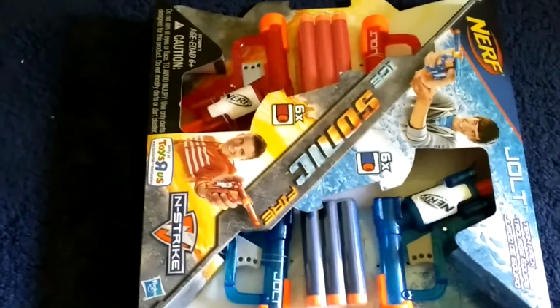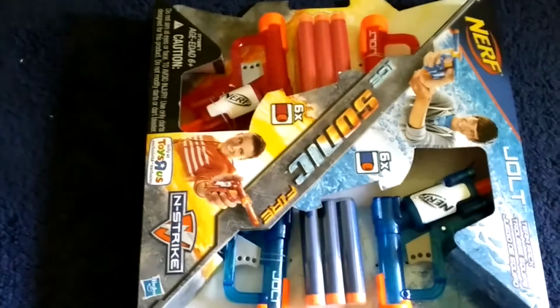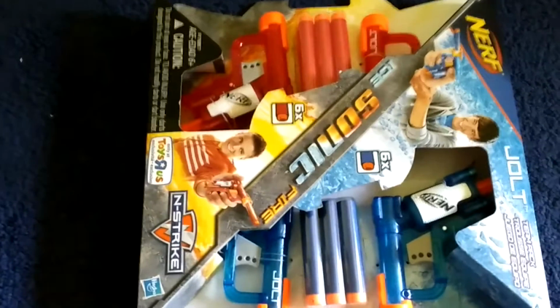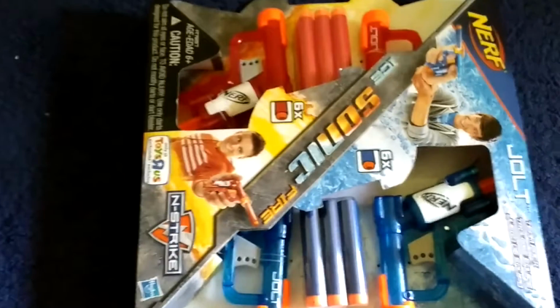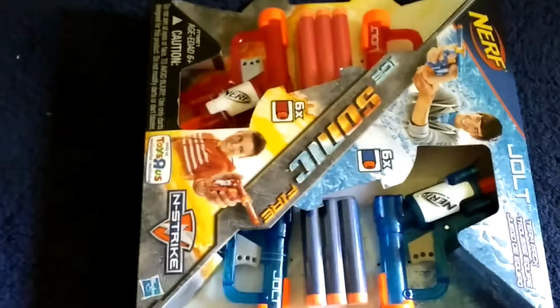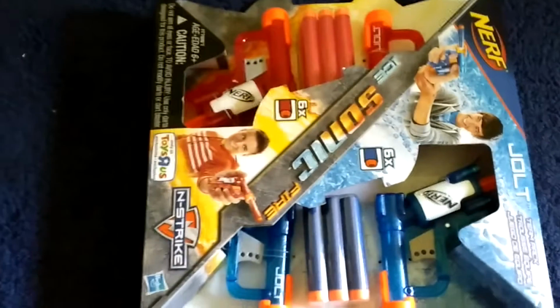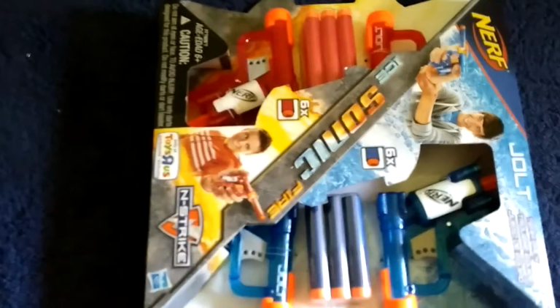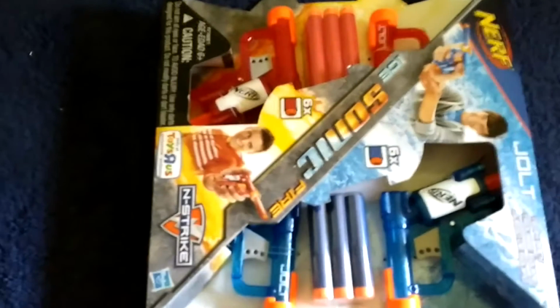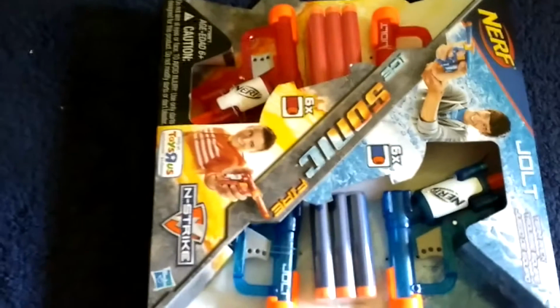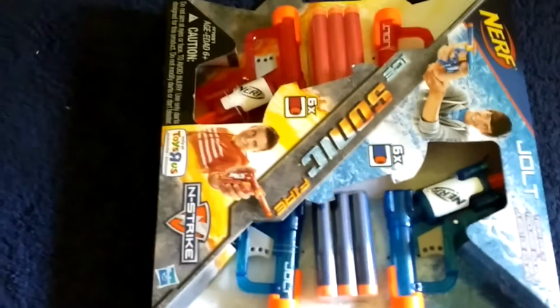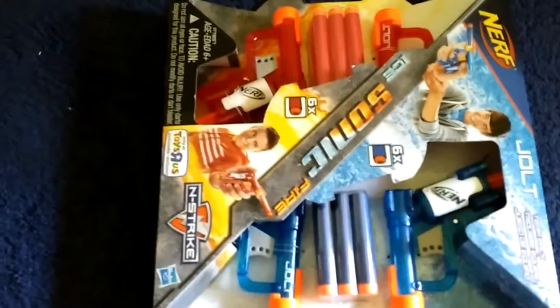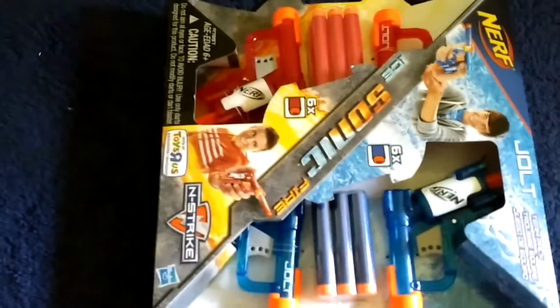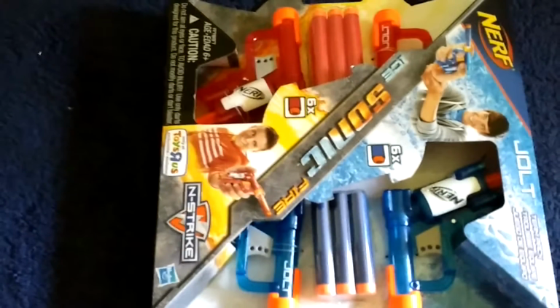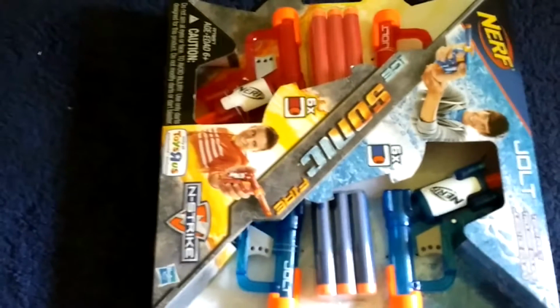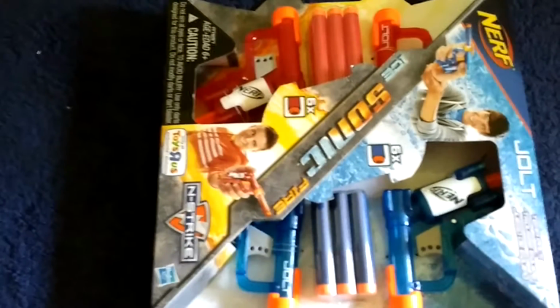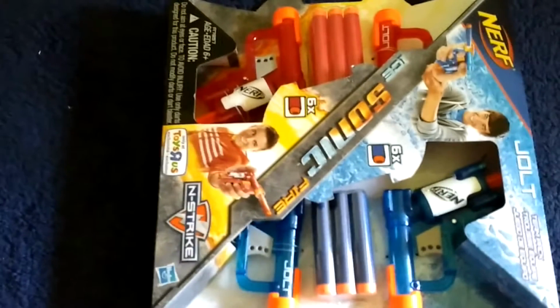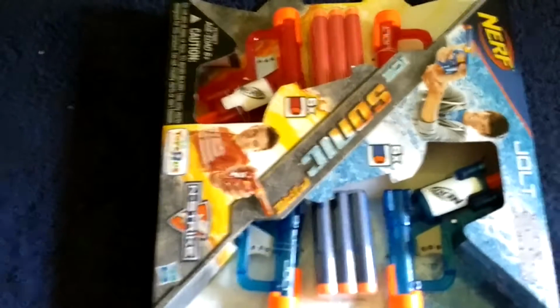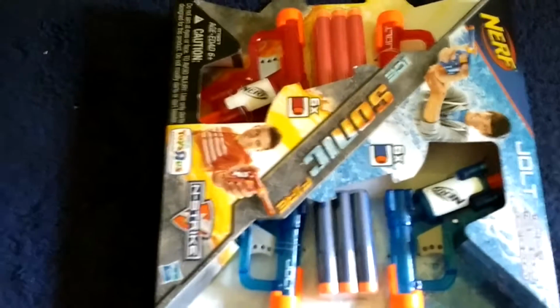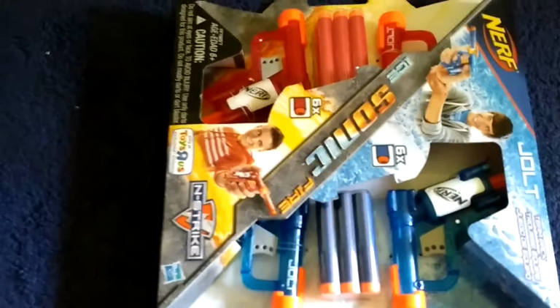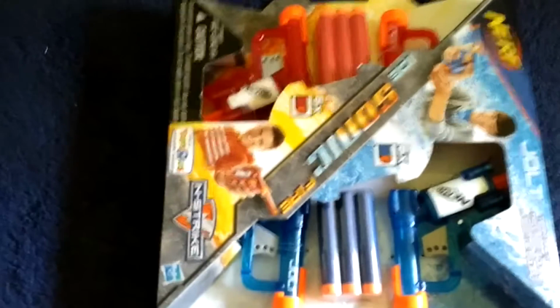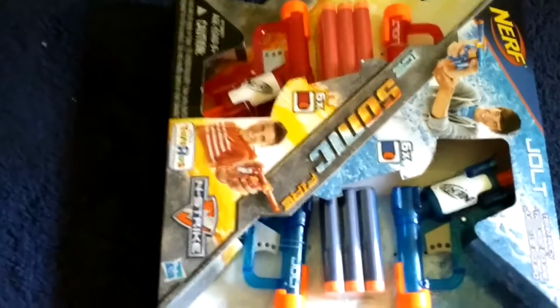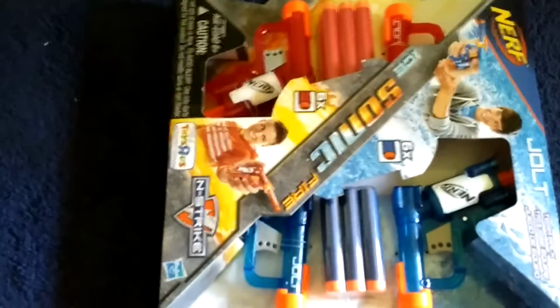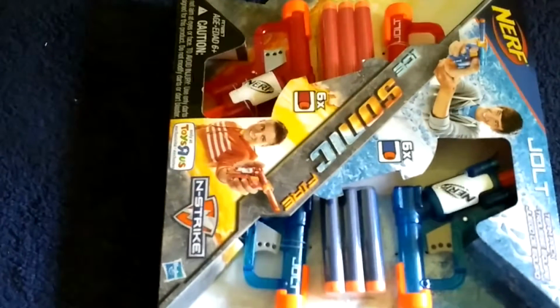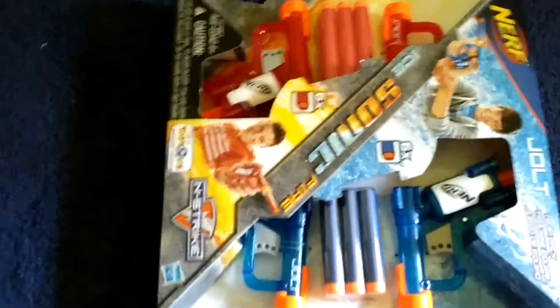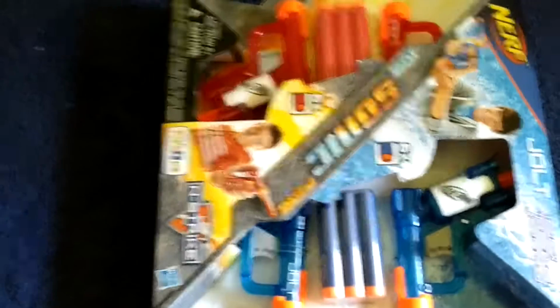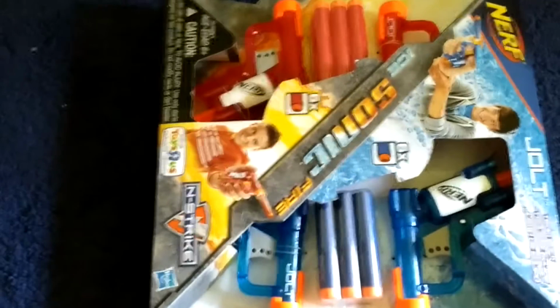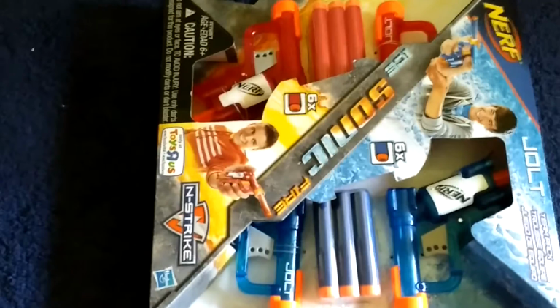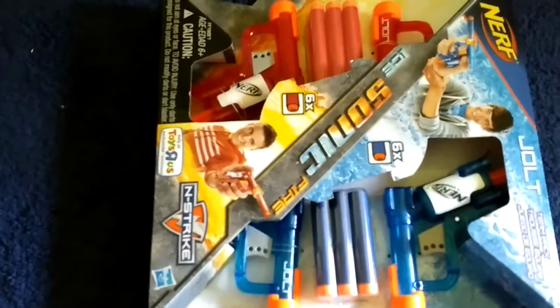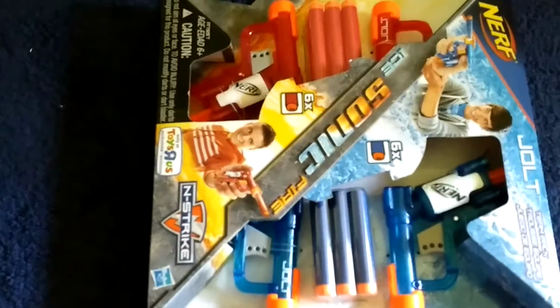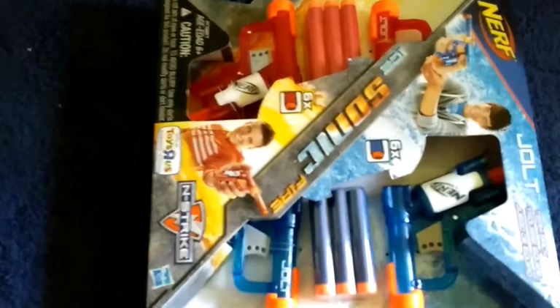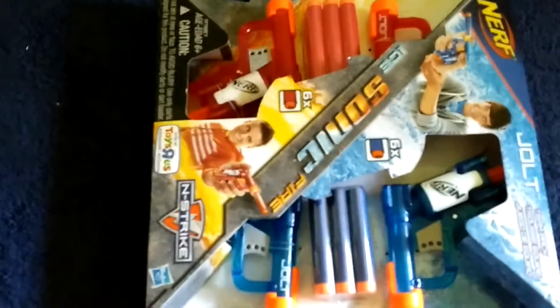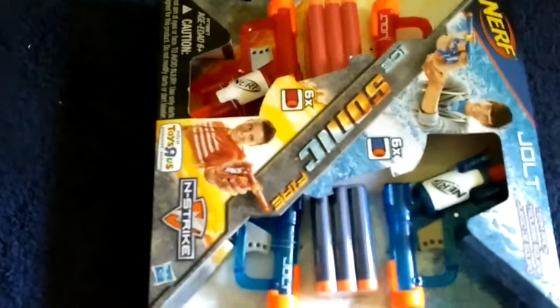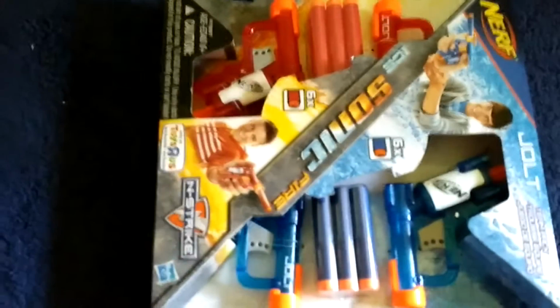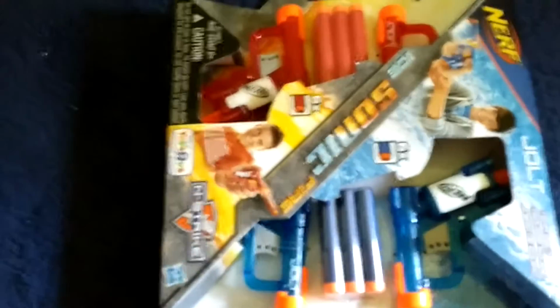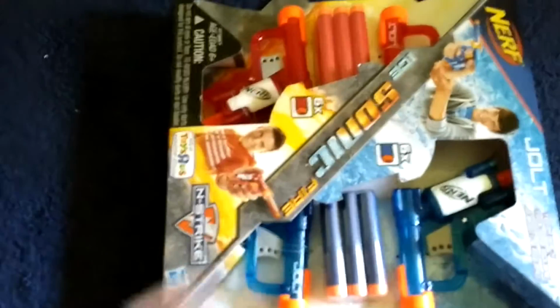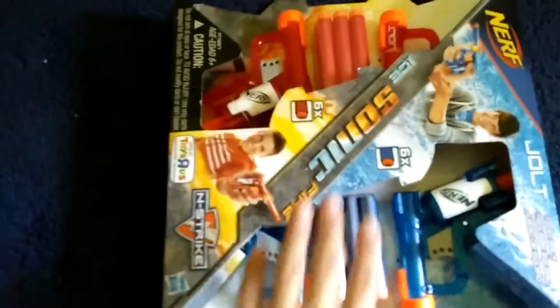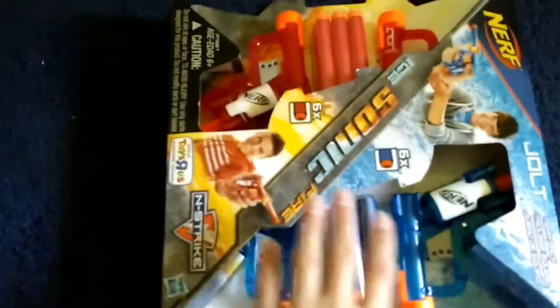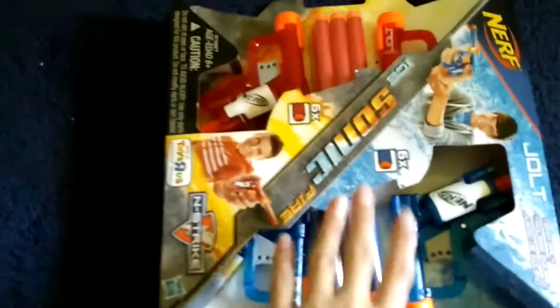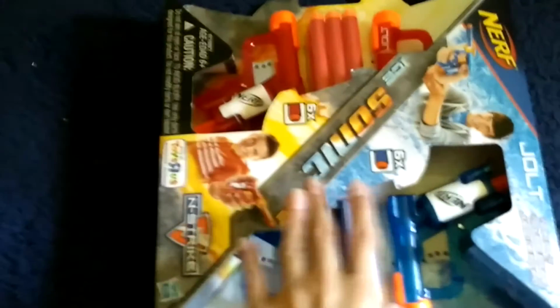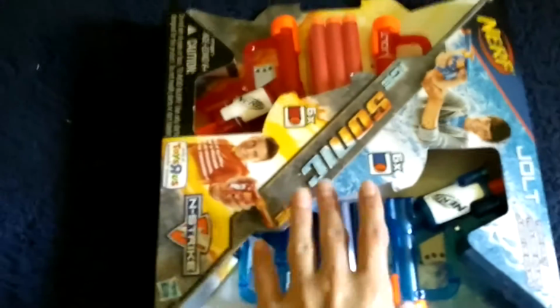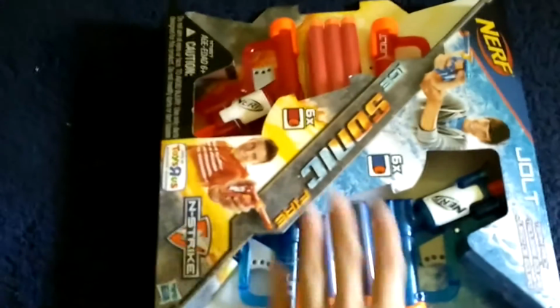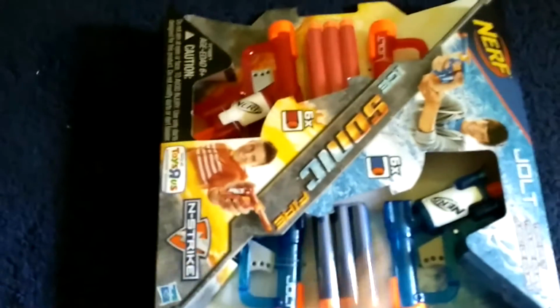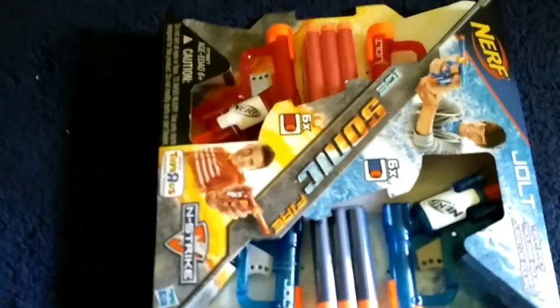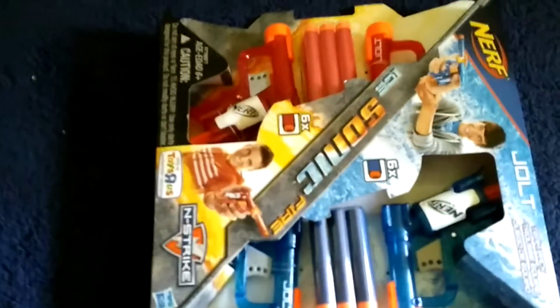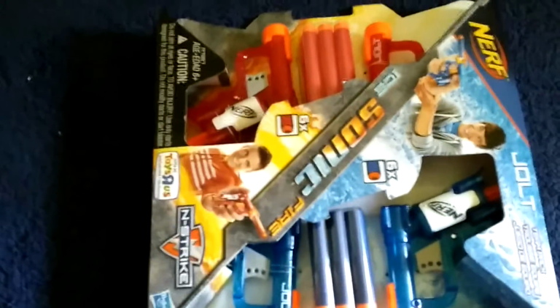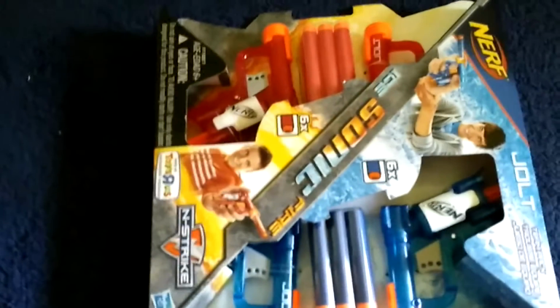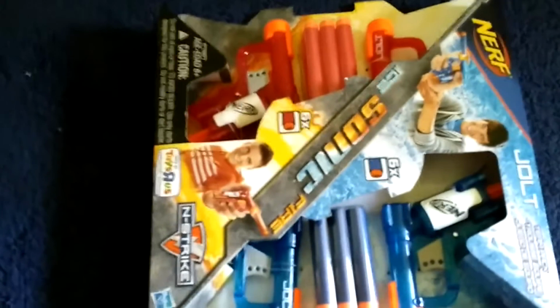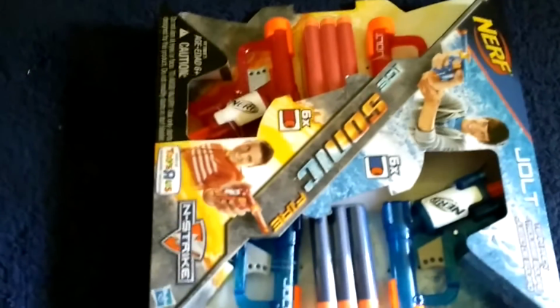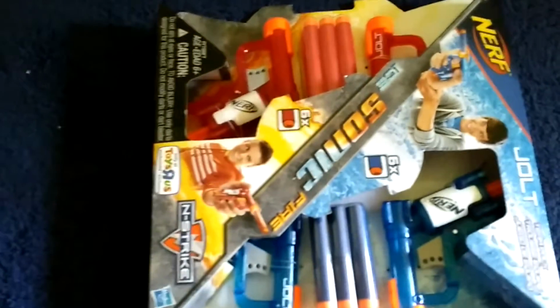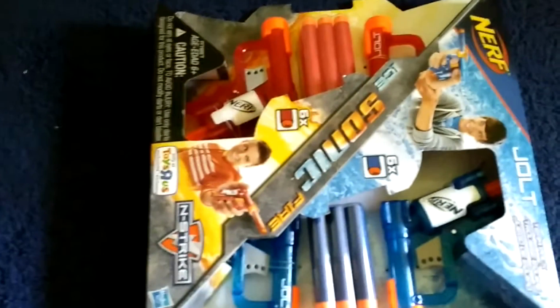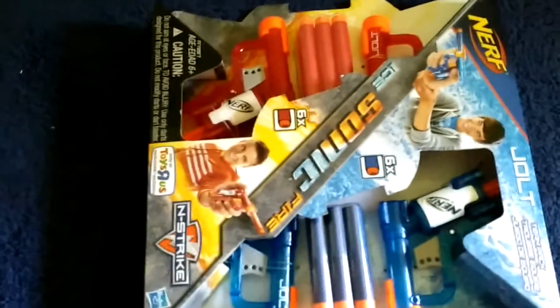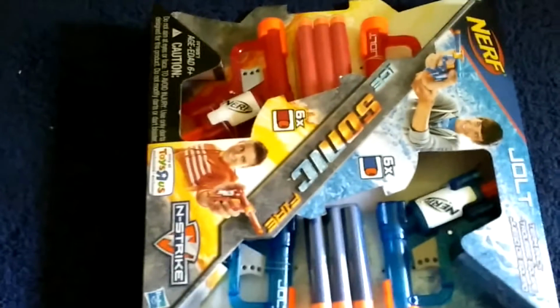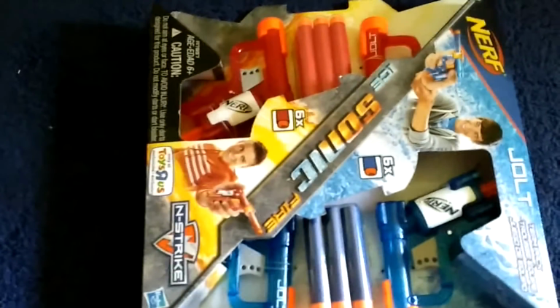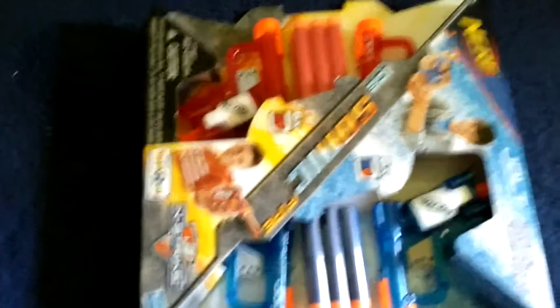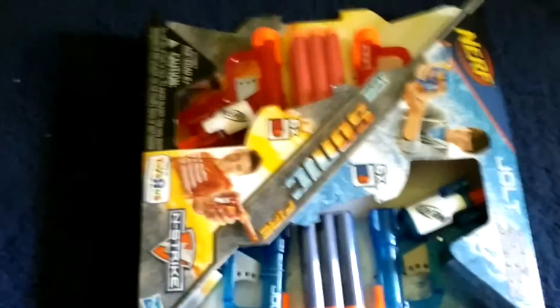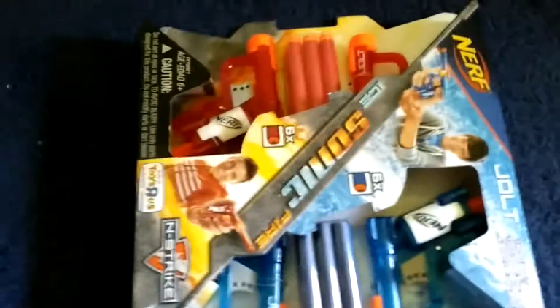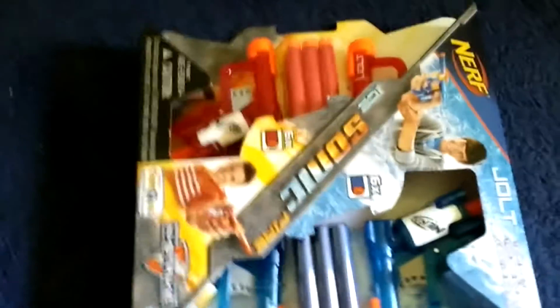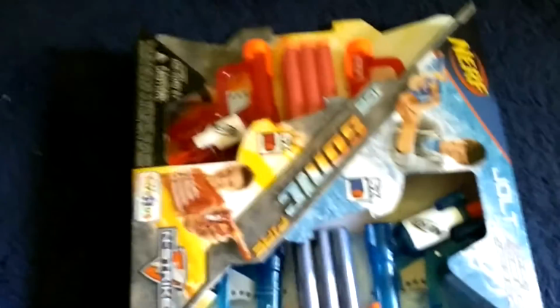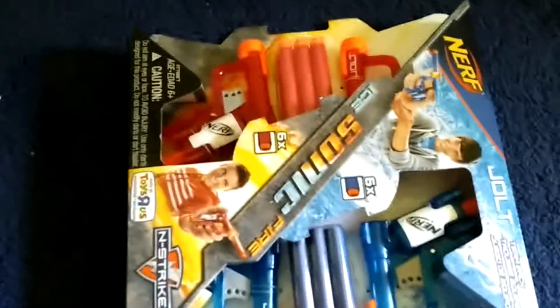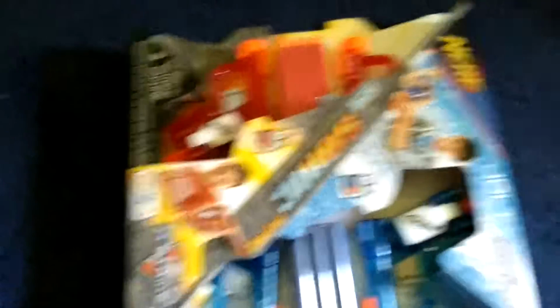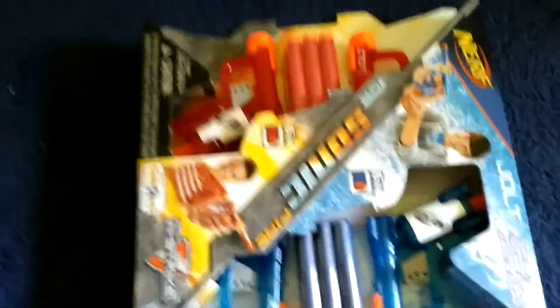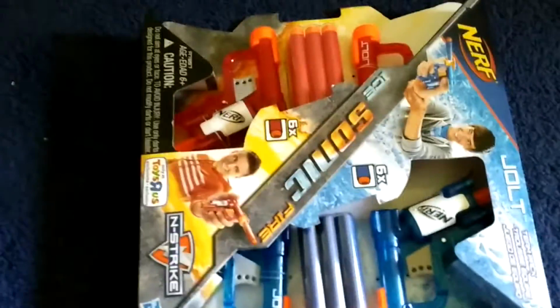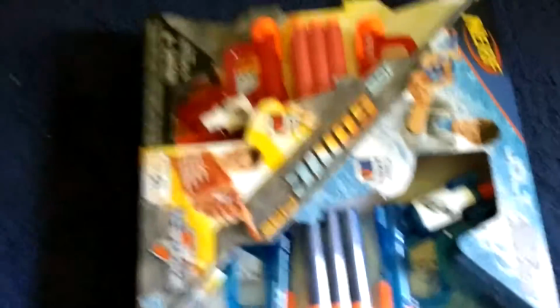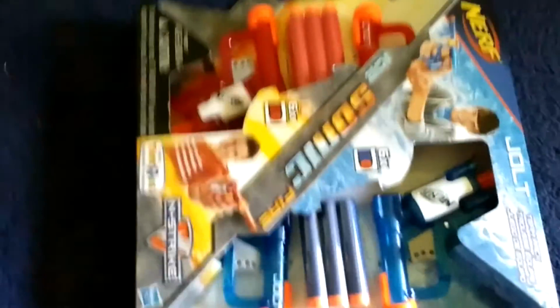Hello Nerfers, this is a review on the Sonic Ice and Fire Jolt Team Pack.